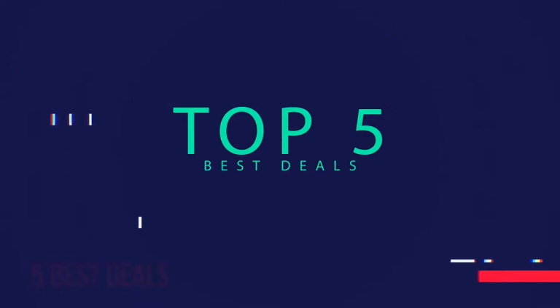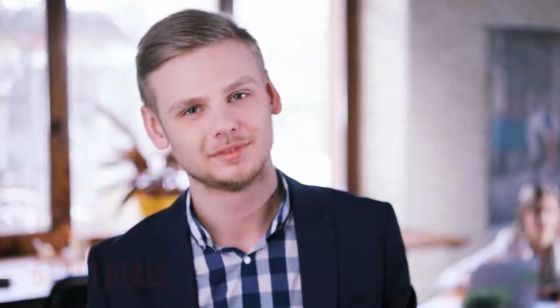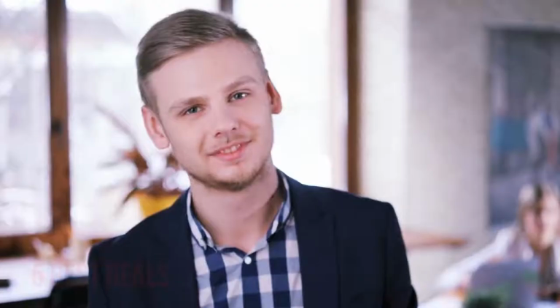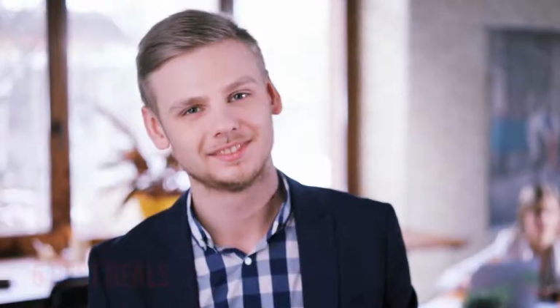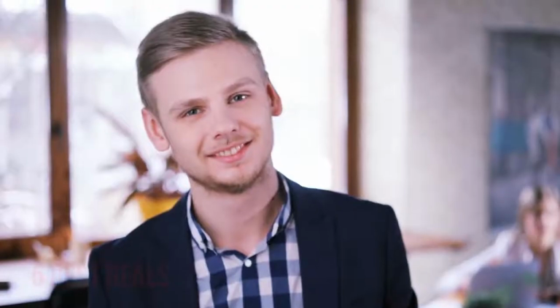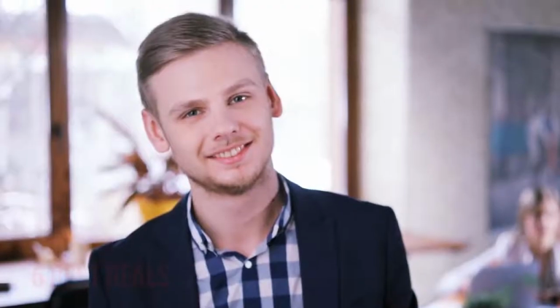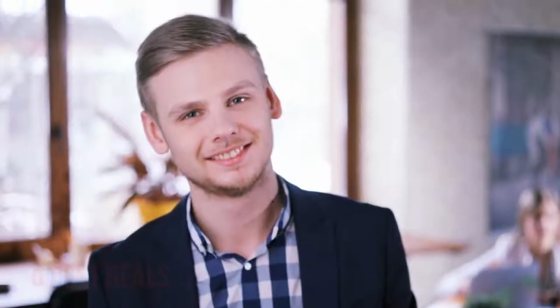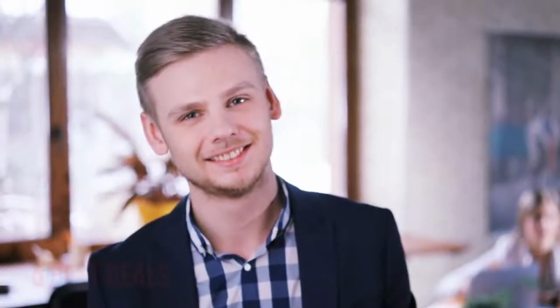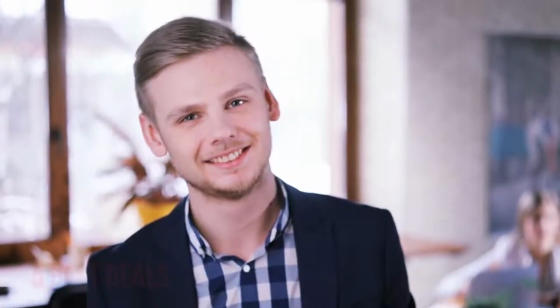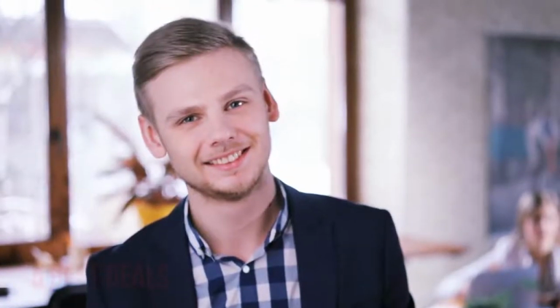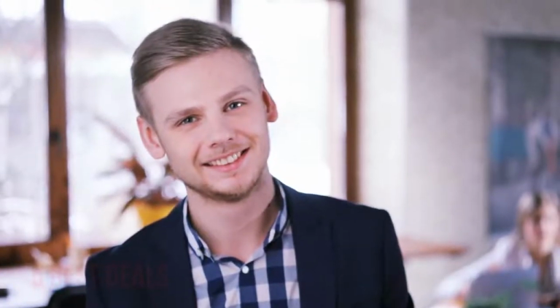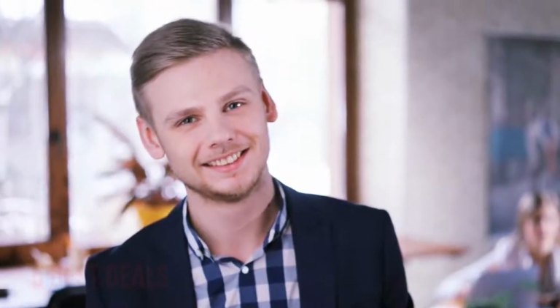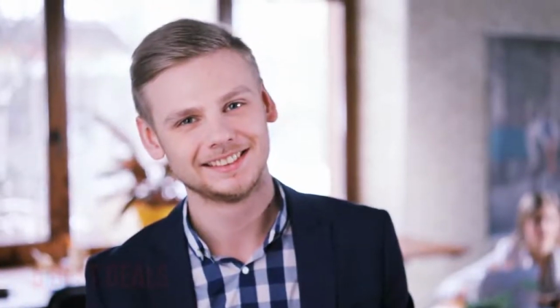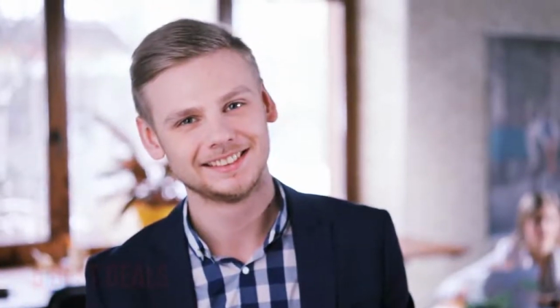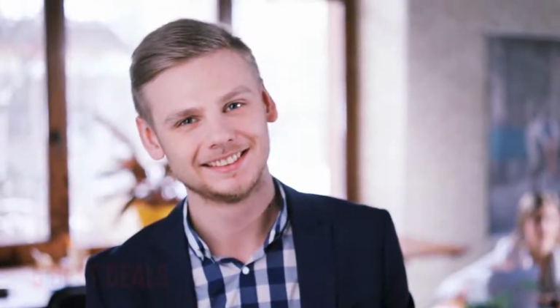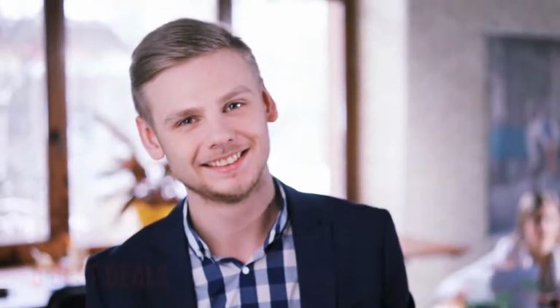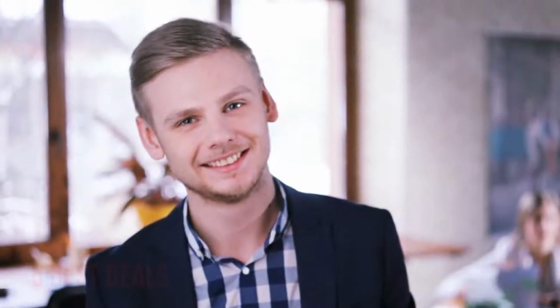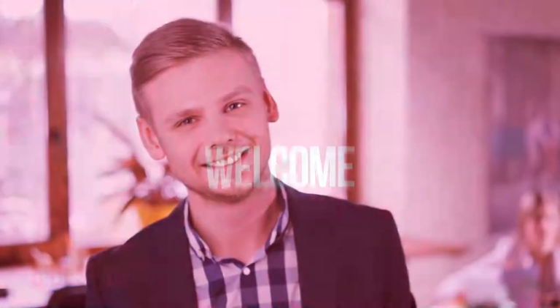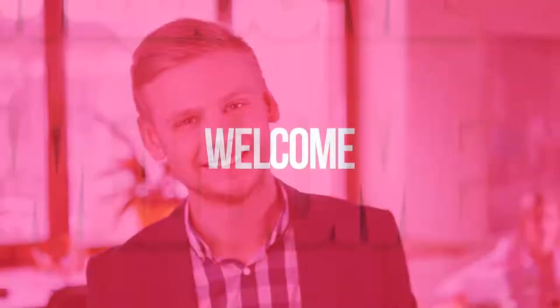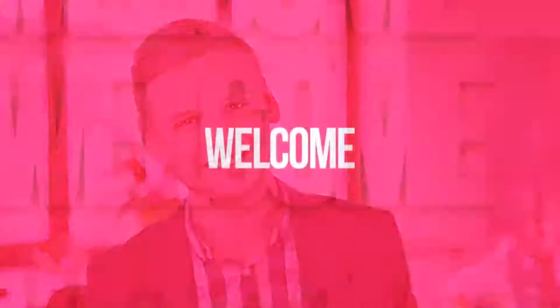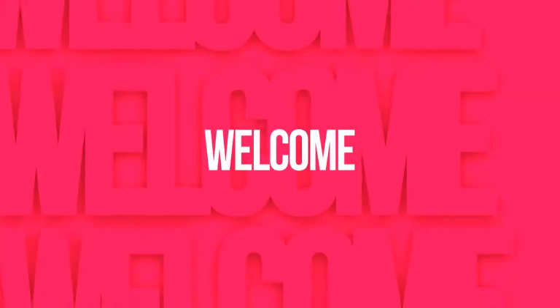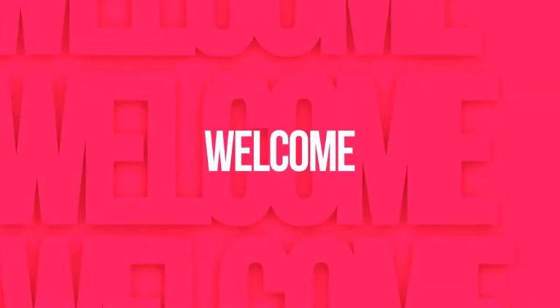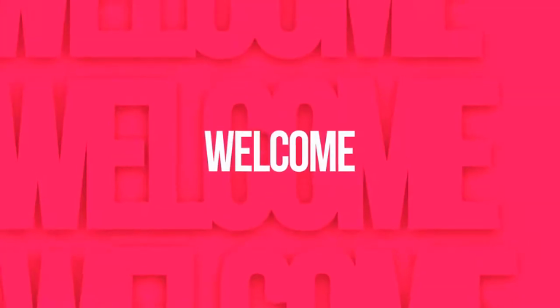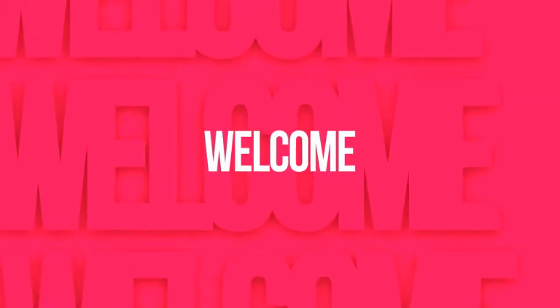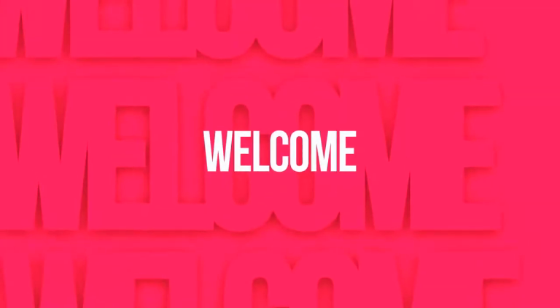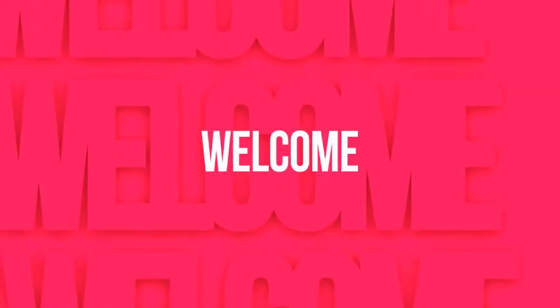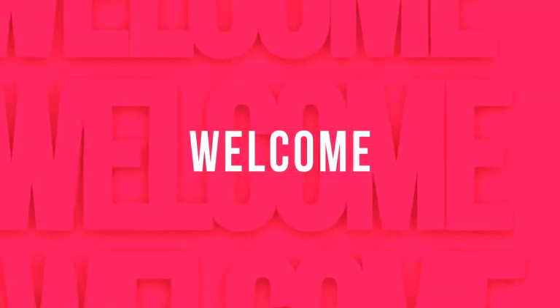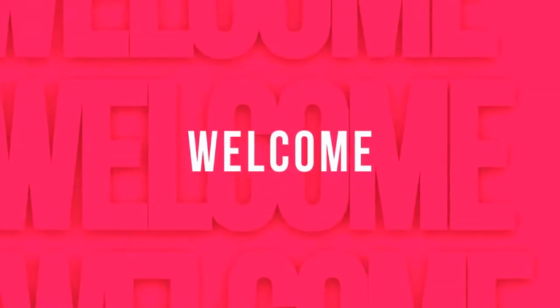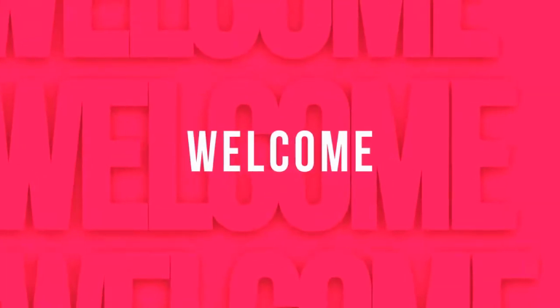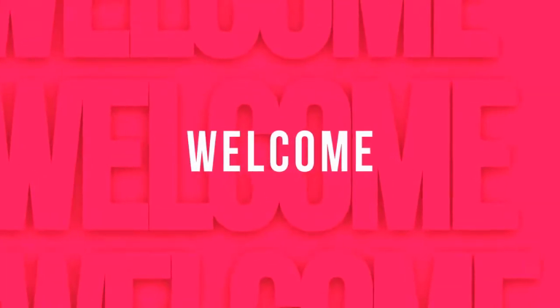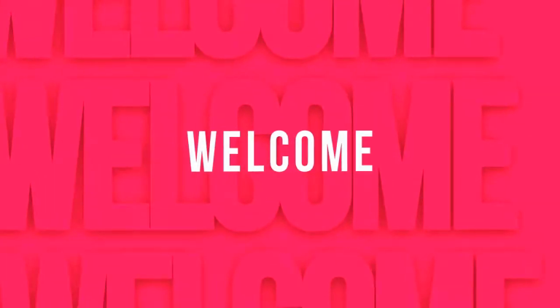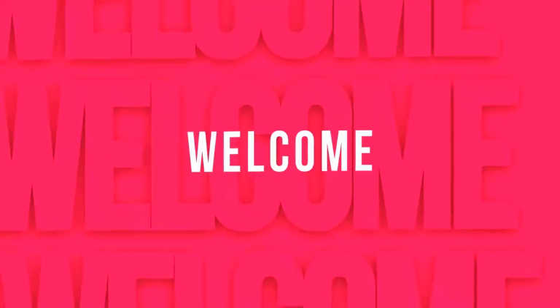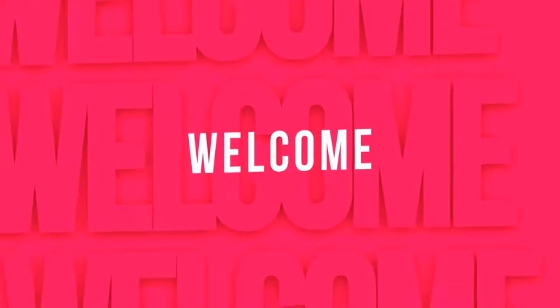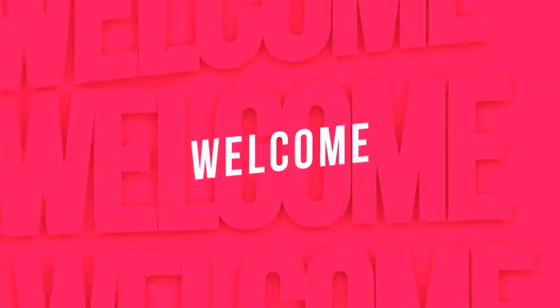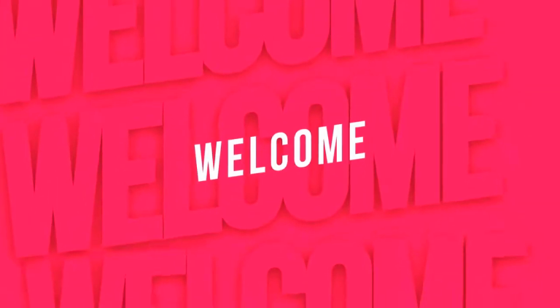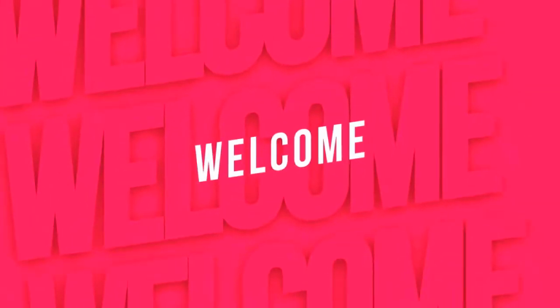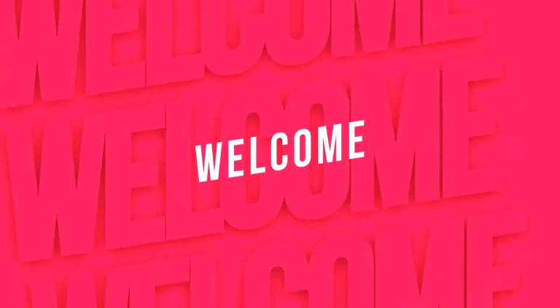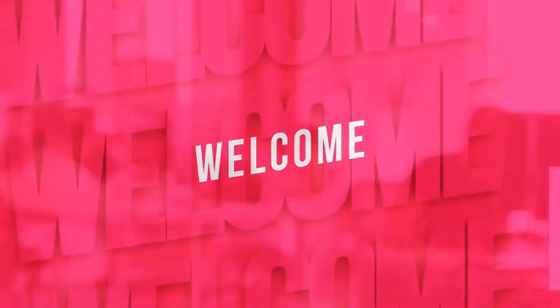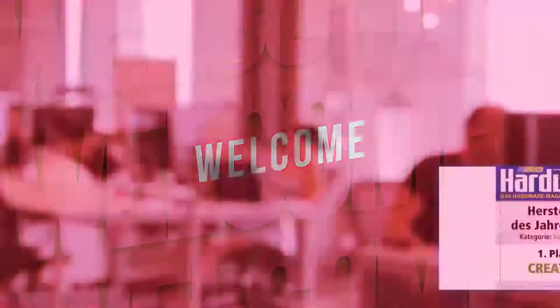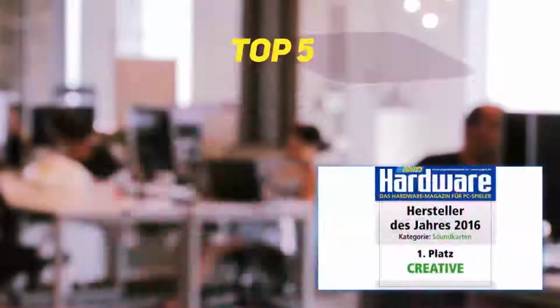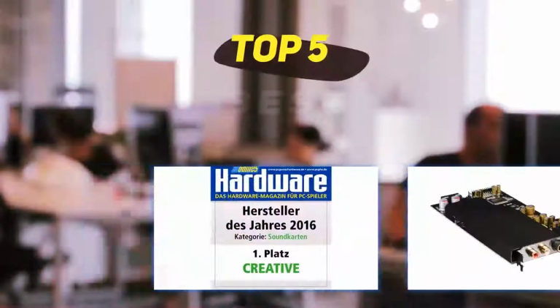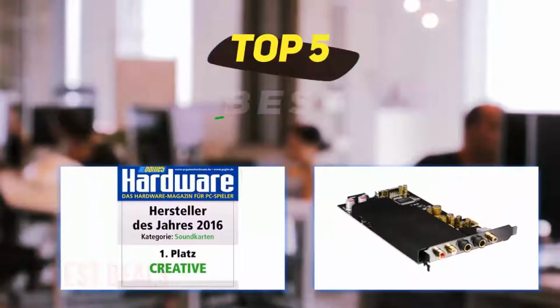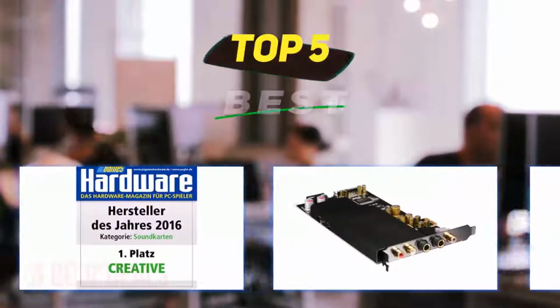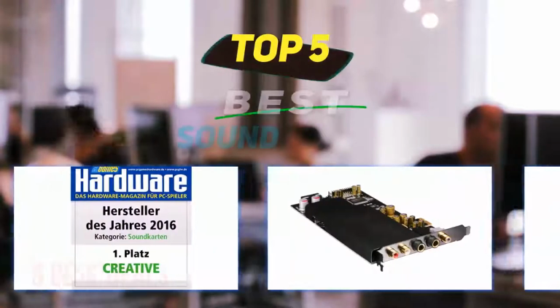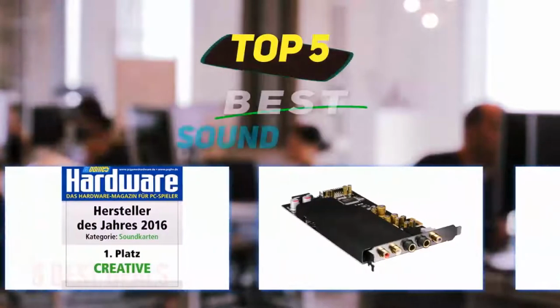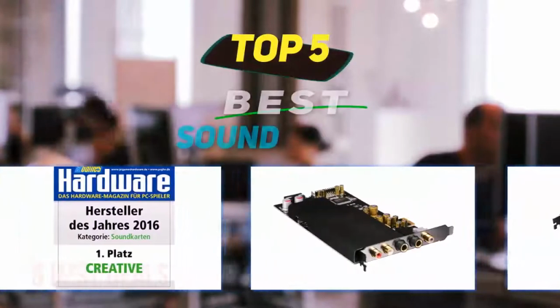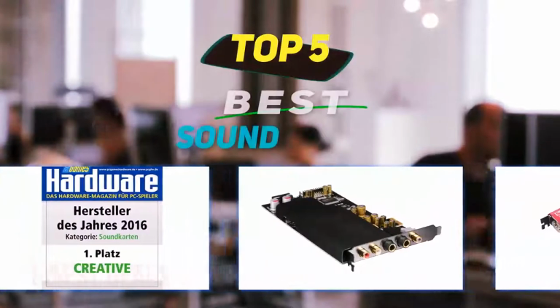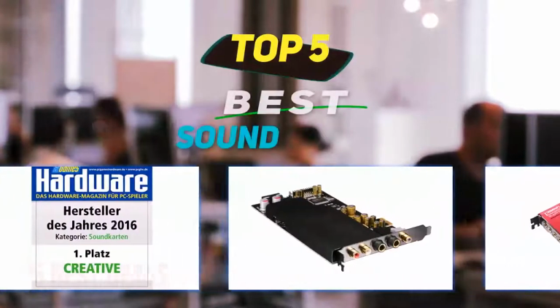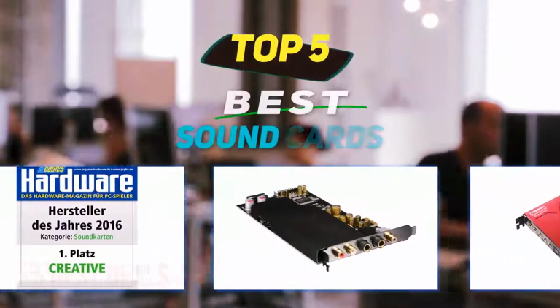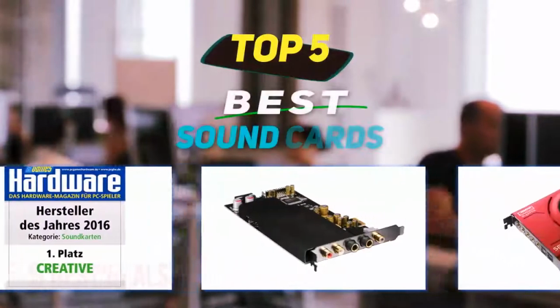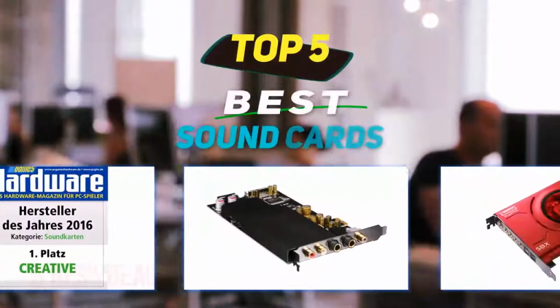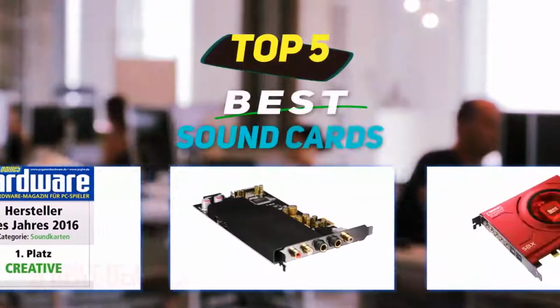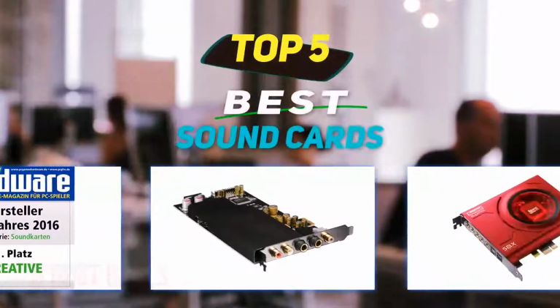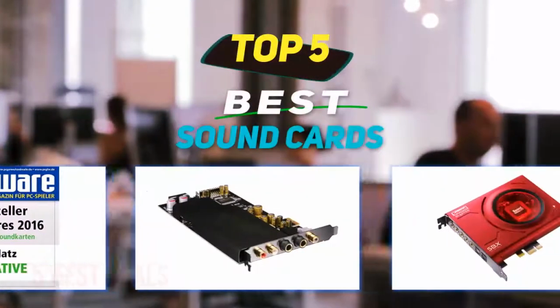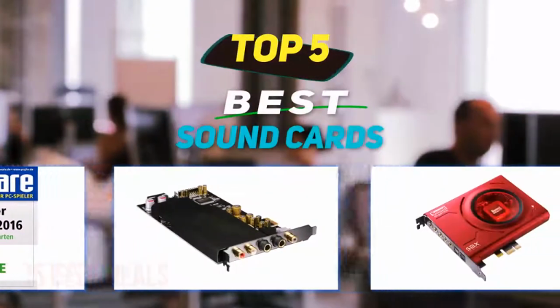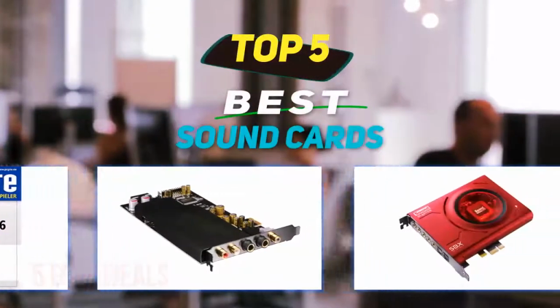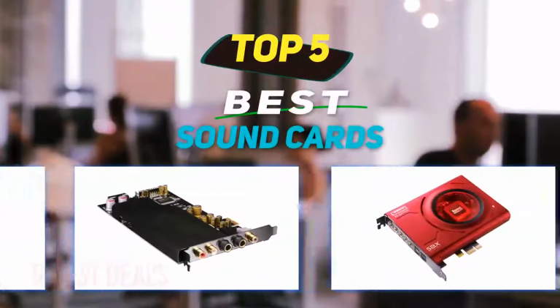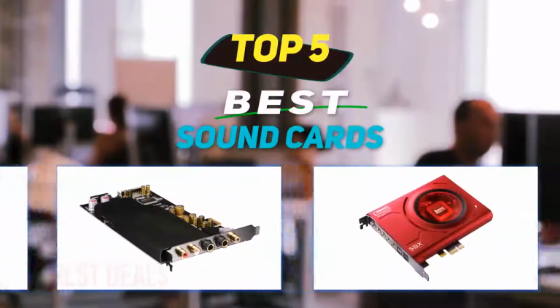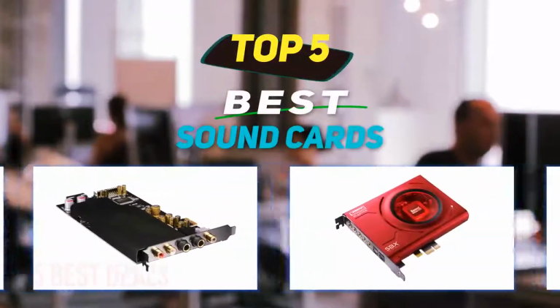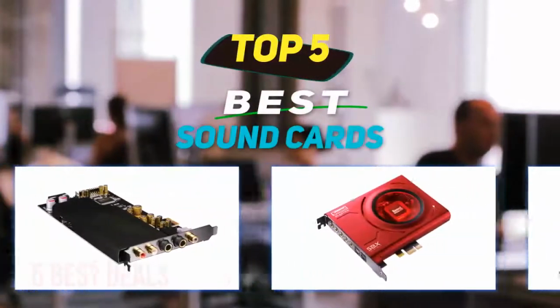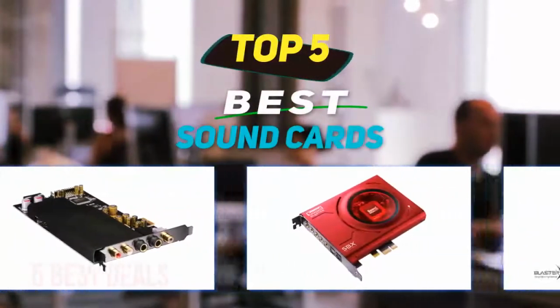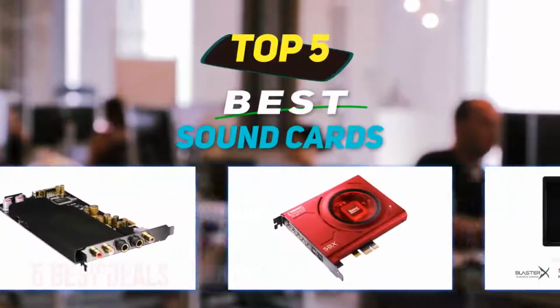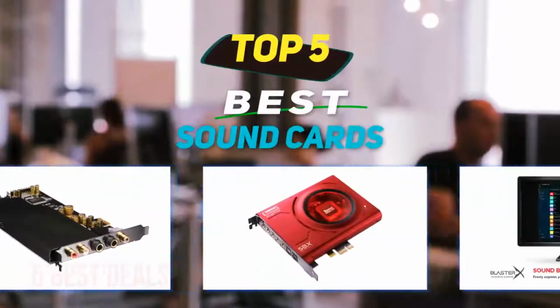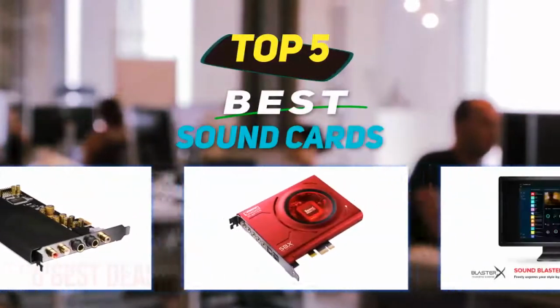Hey guys, welcome back to my channel. In this video I'm going to talk about the top five best sound cards.